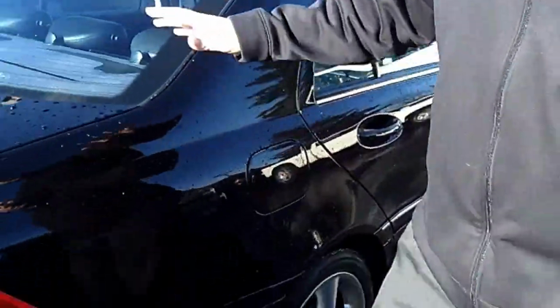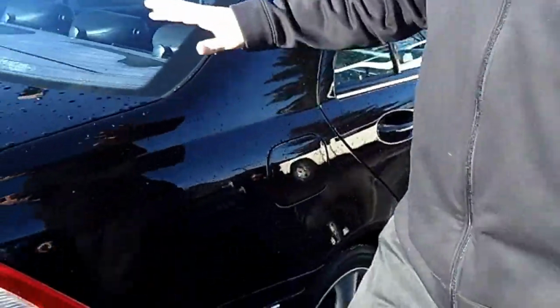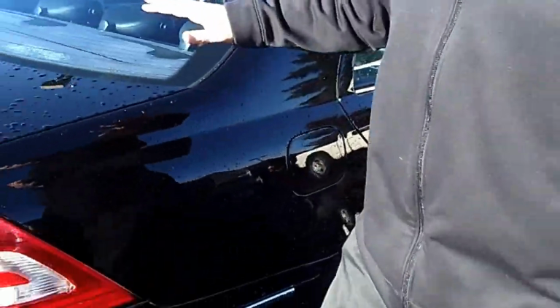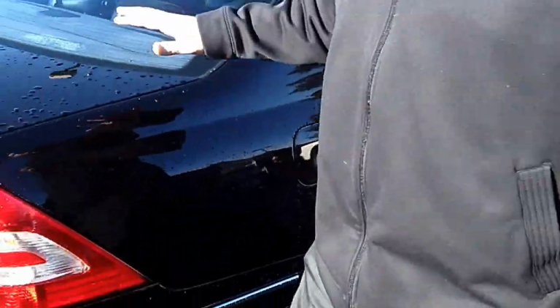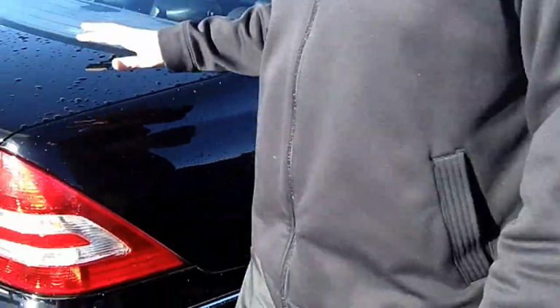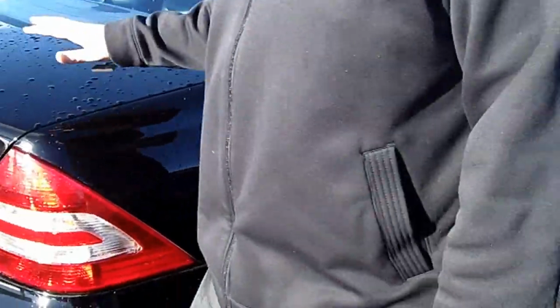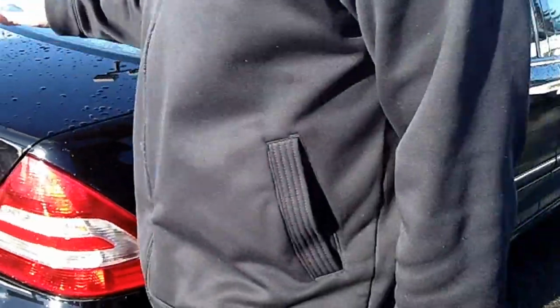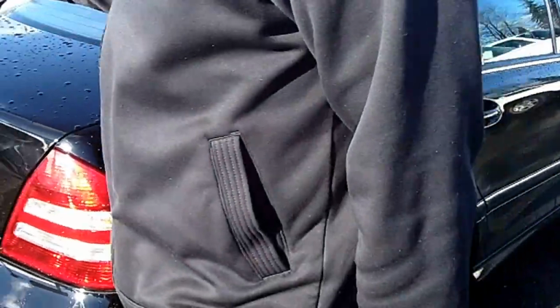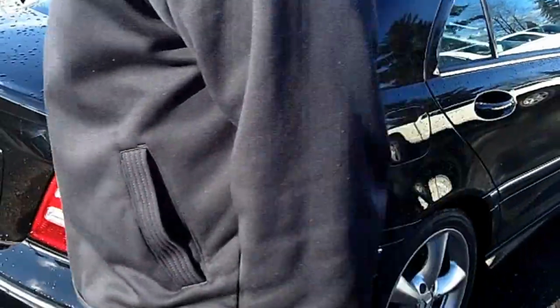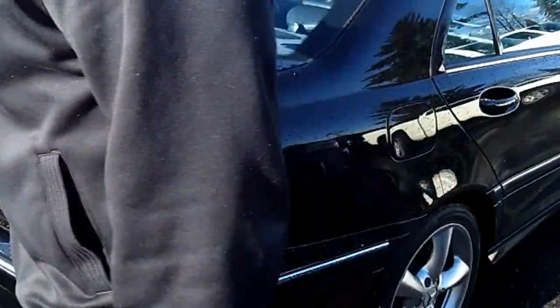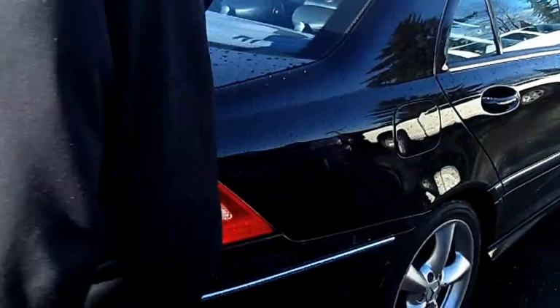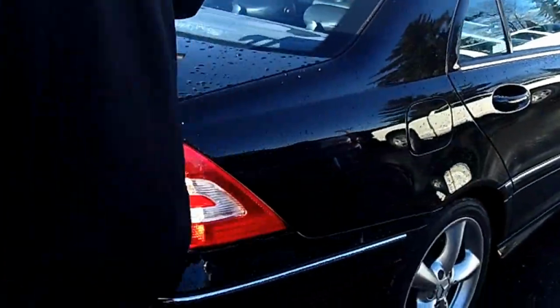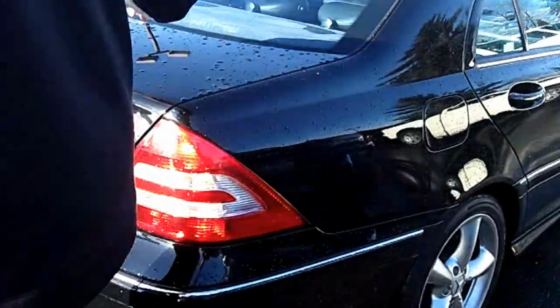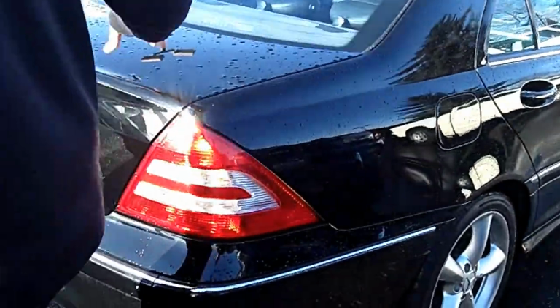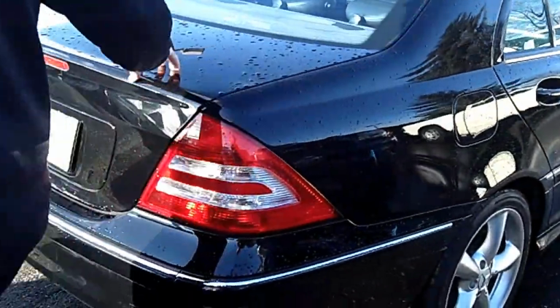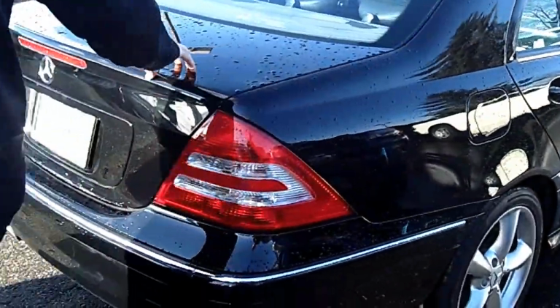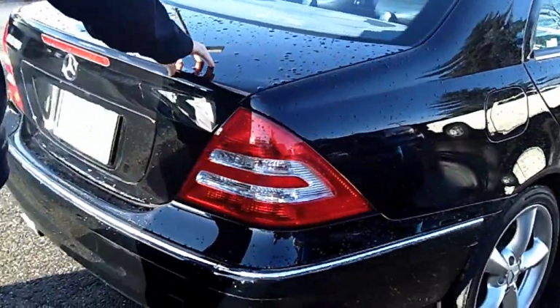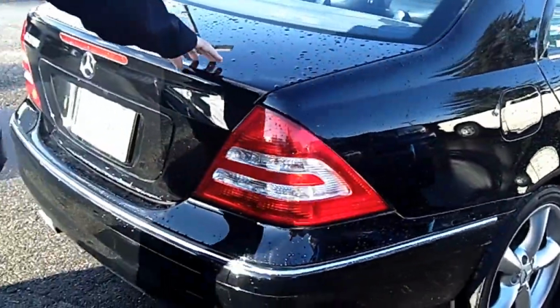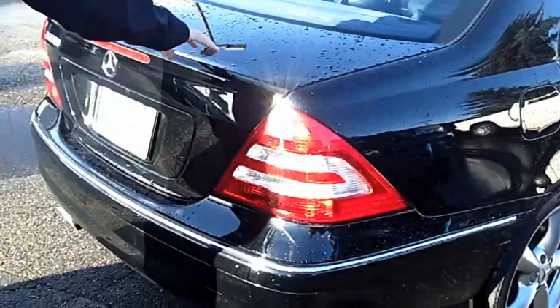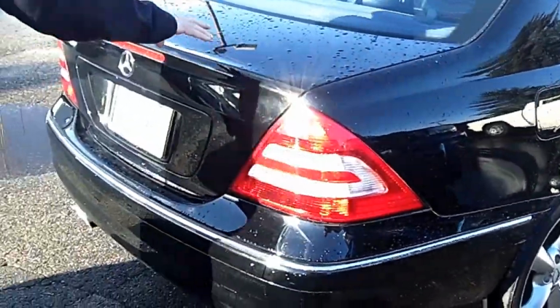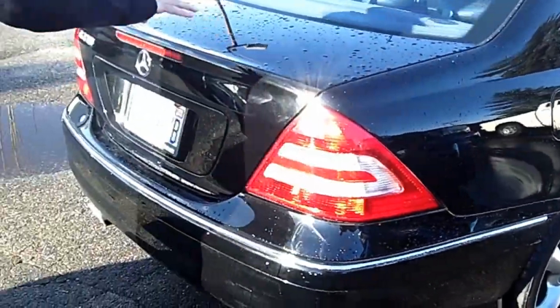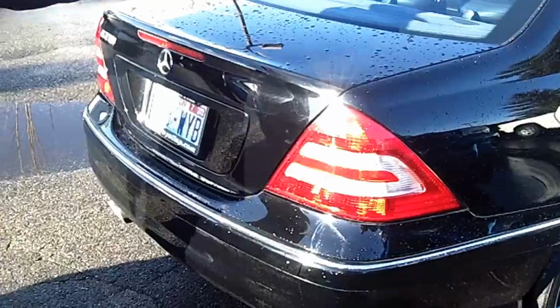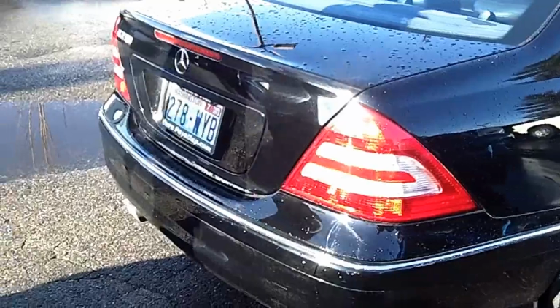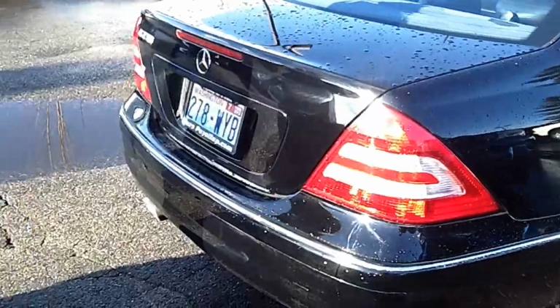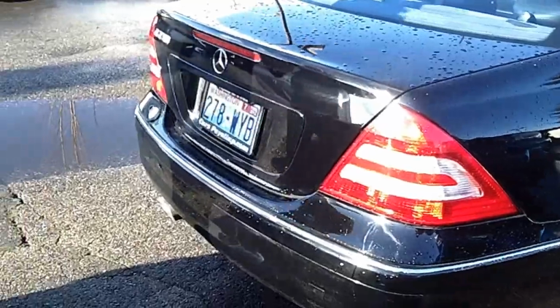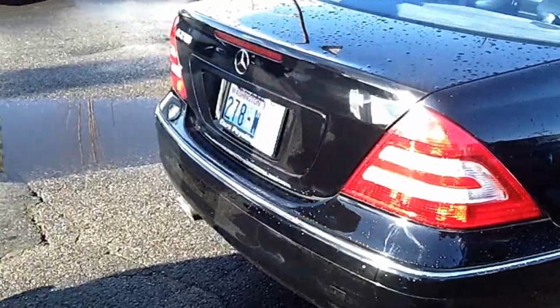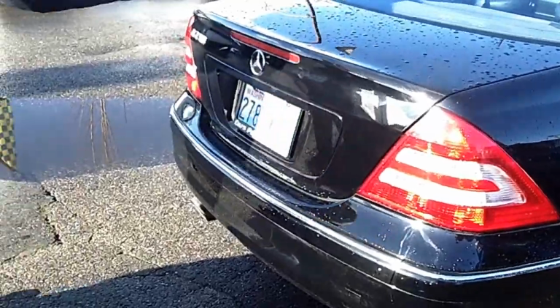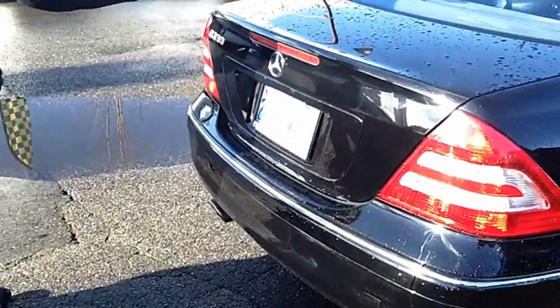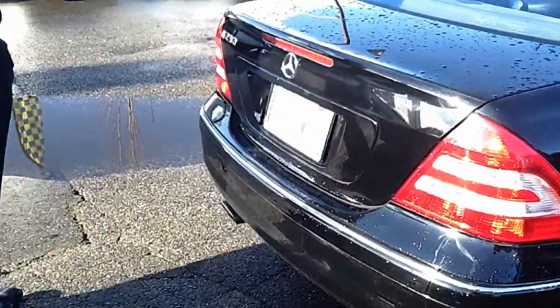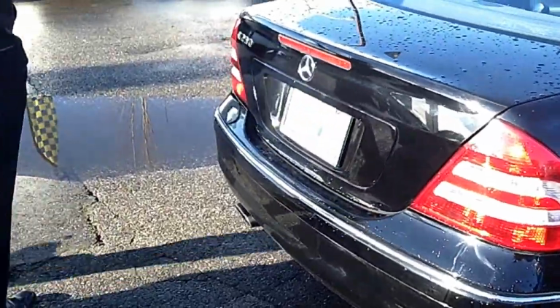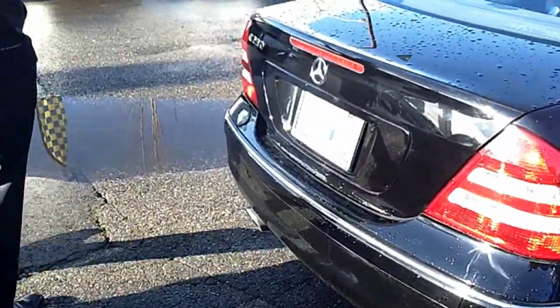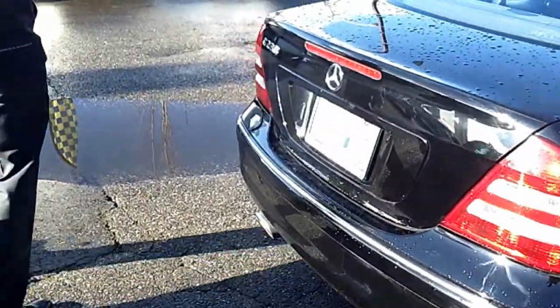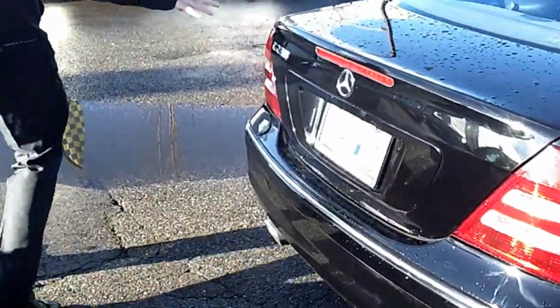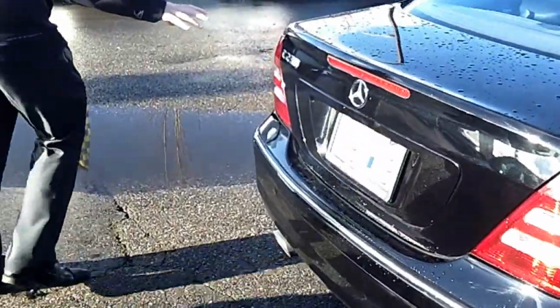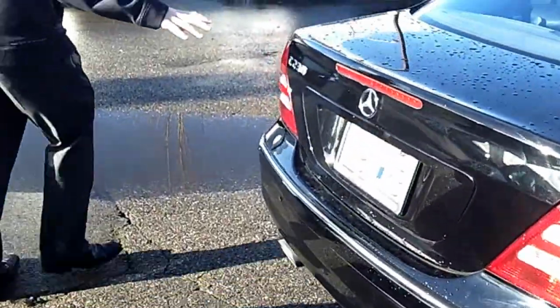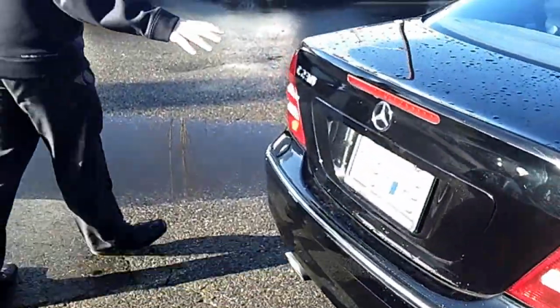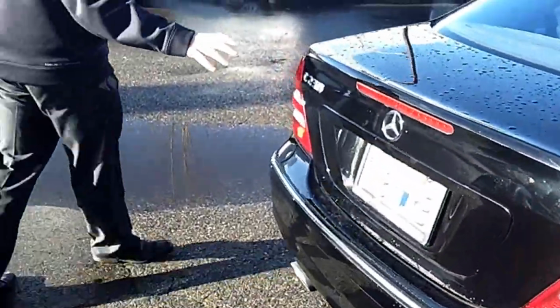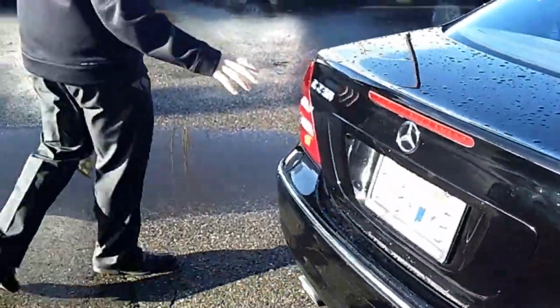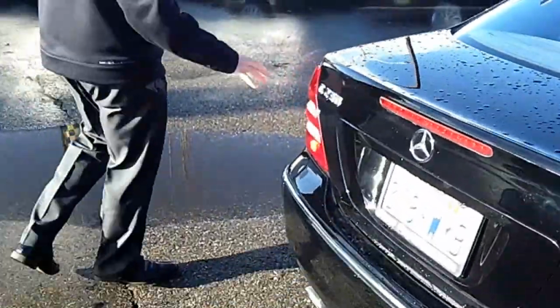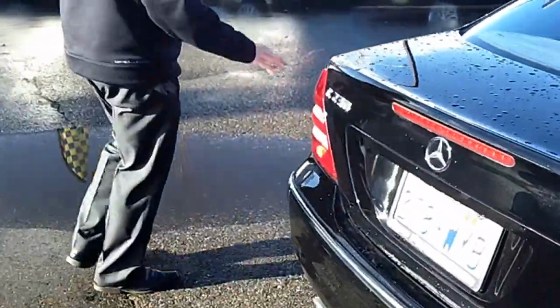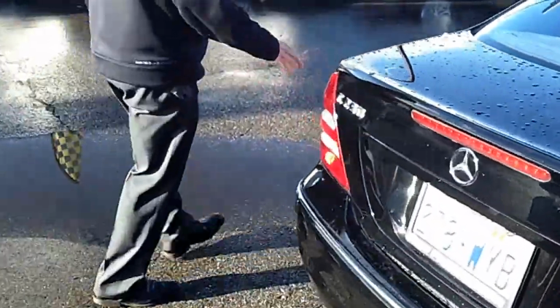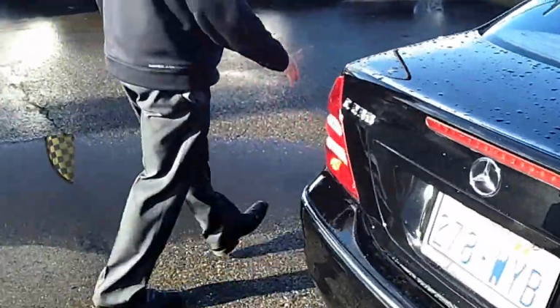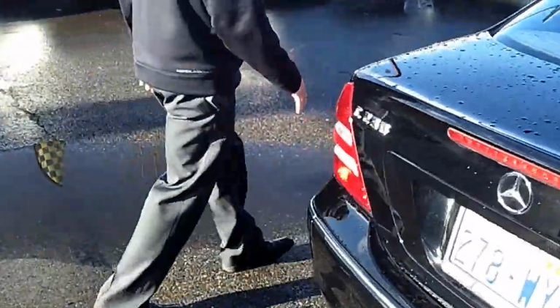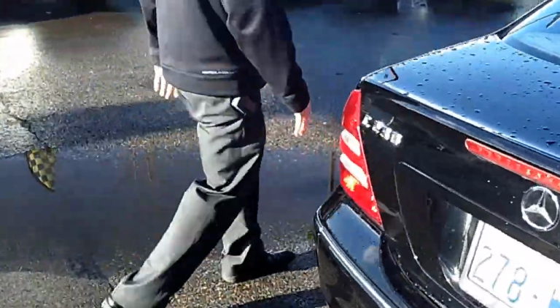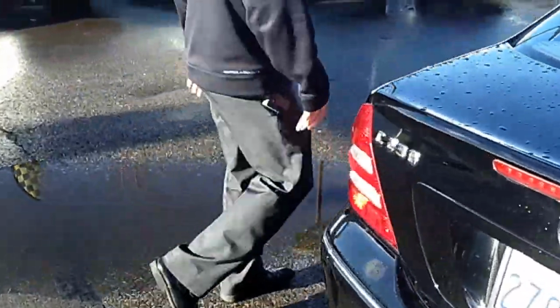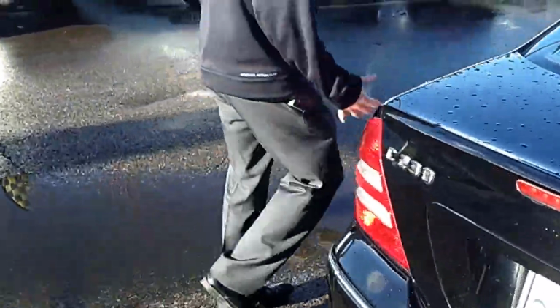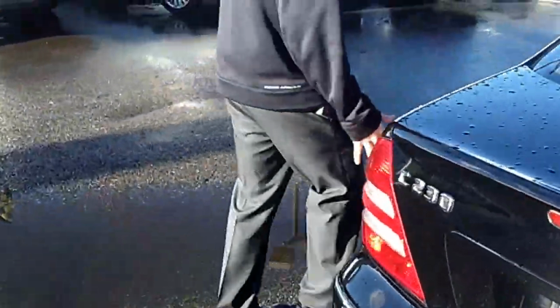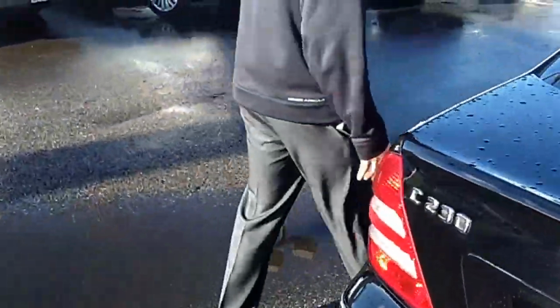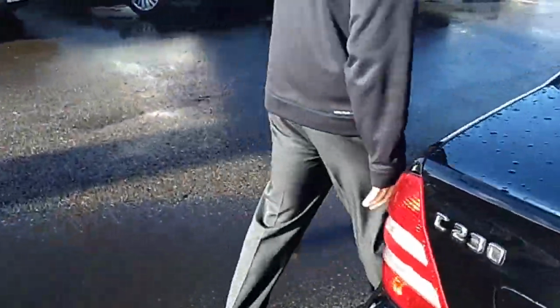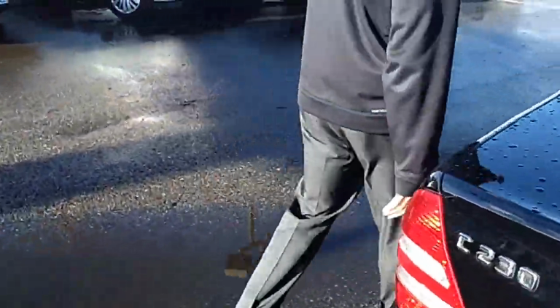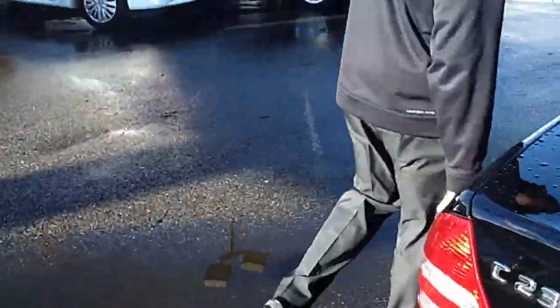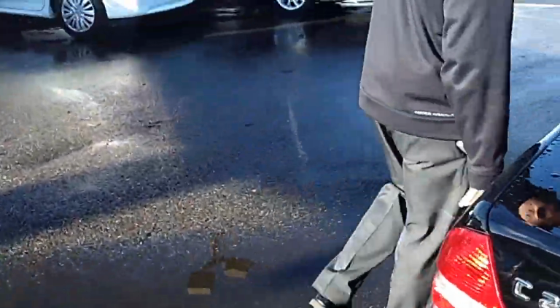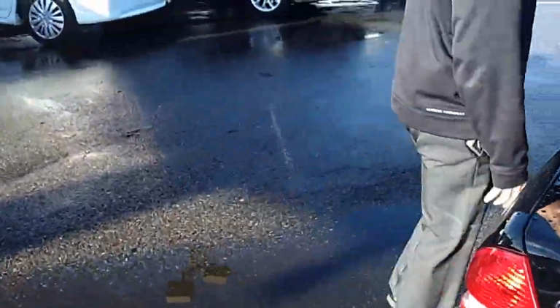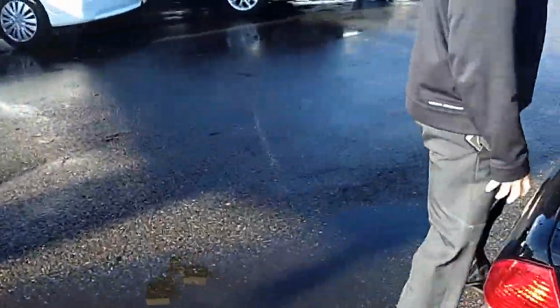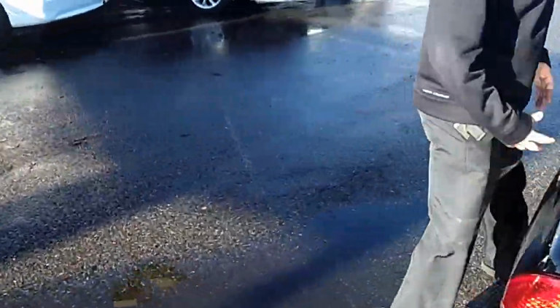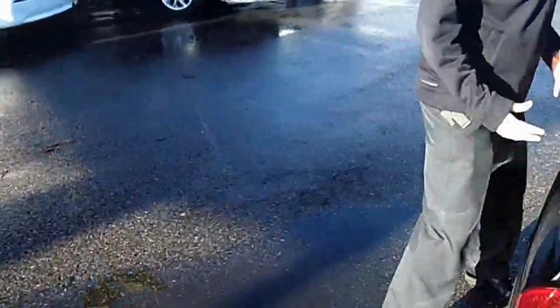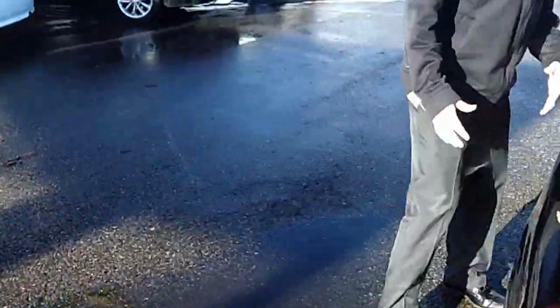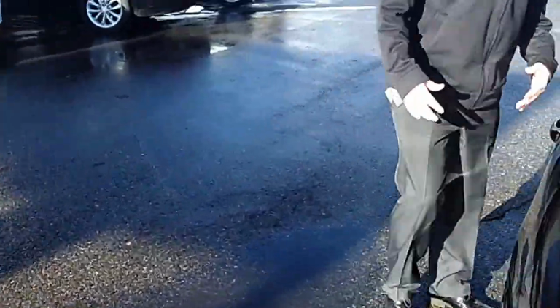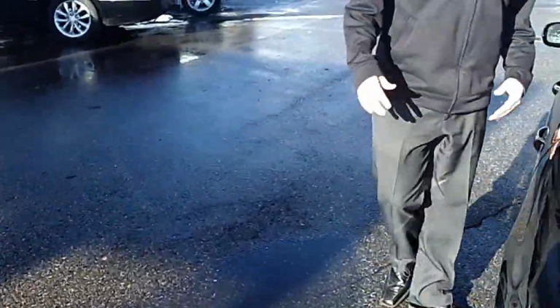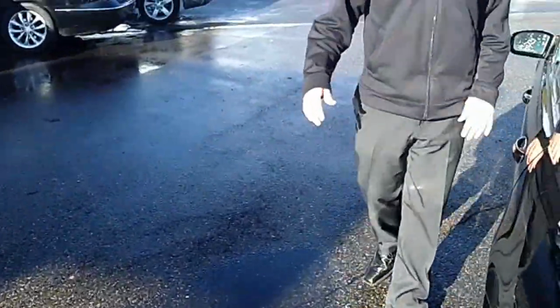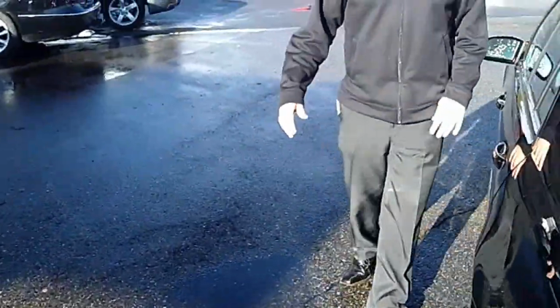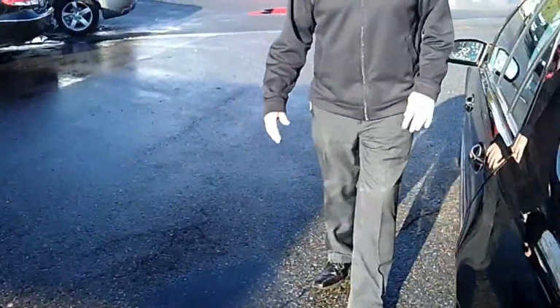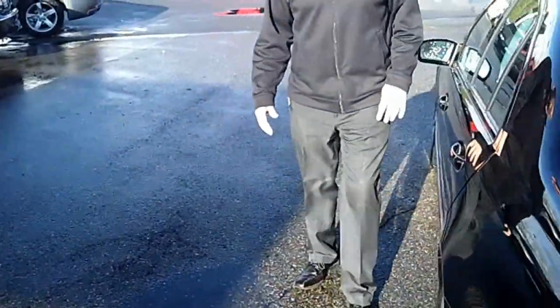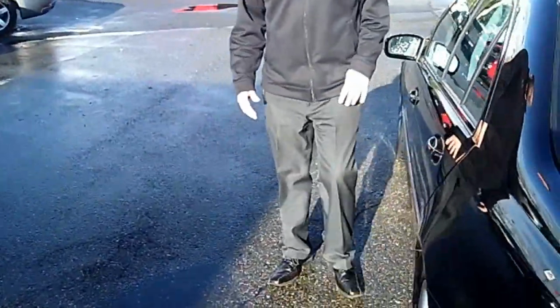Walking around the rear of the vehicle, just continue to take notice of the condition and the quality of the vehicle. Great fuel economy, luxury vehicle.